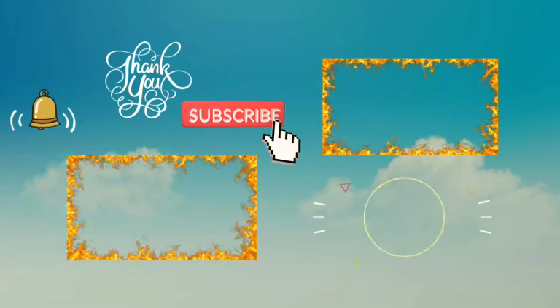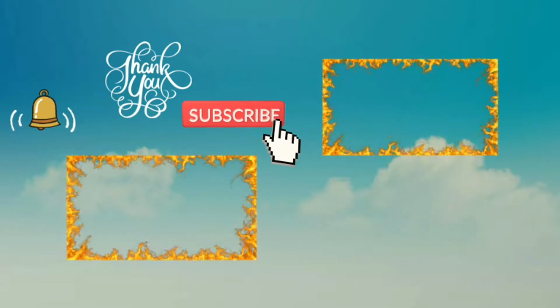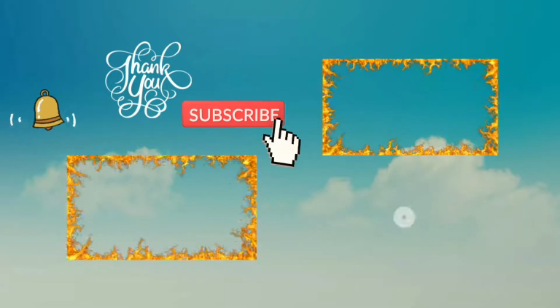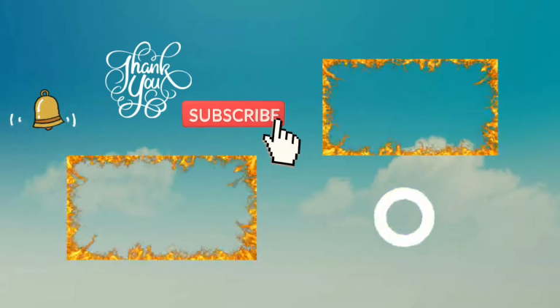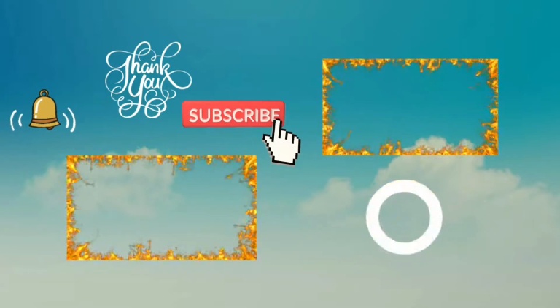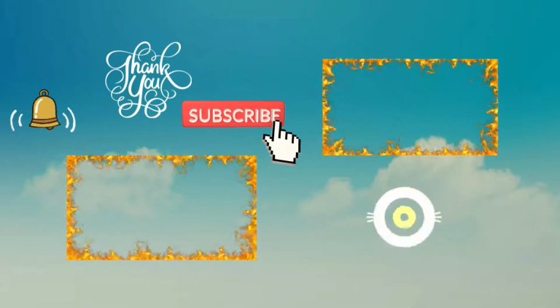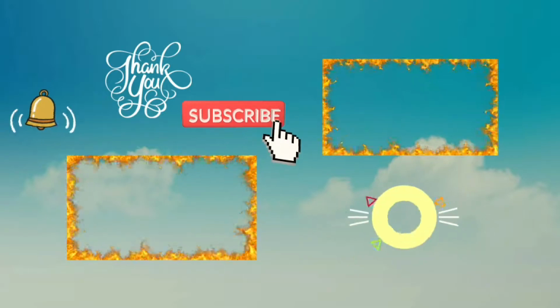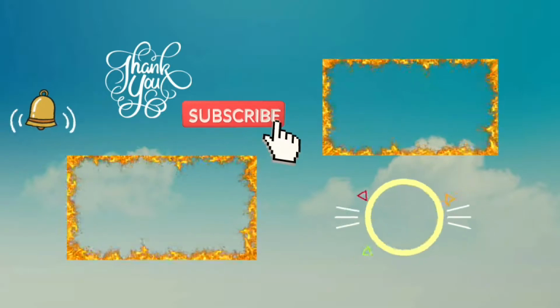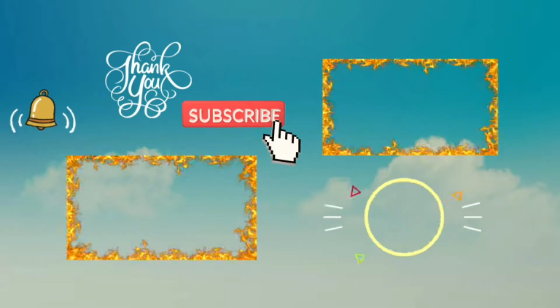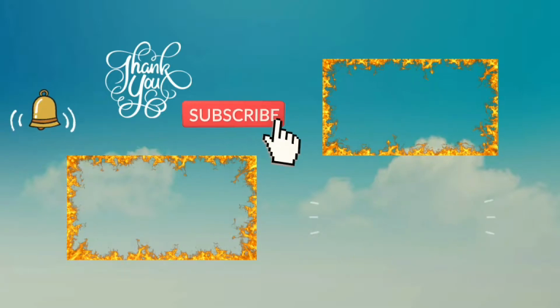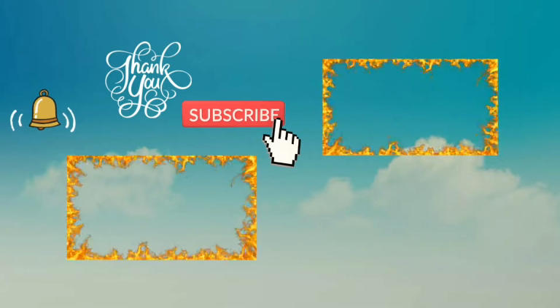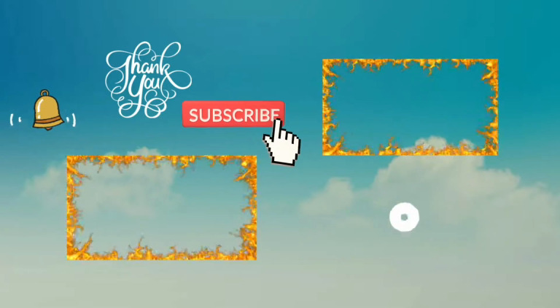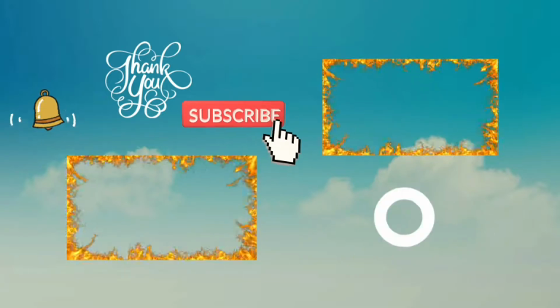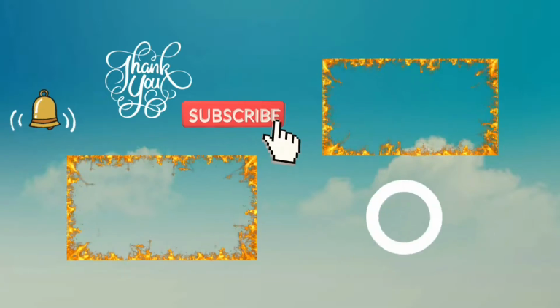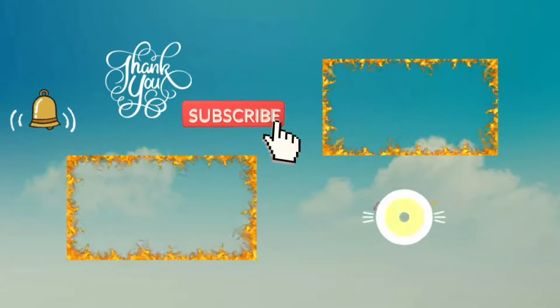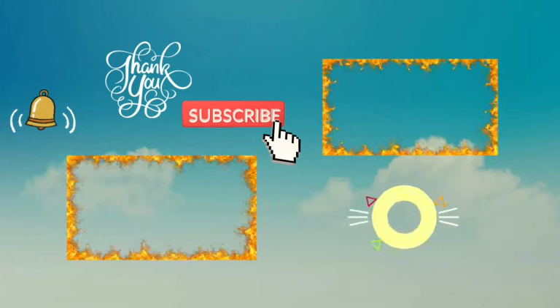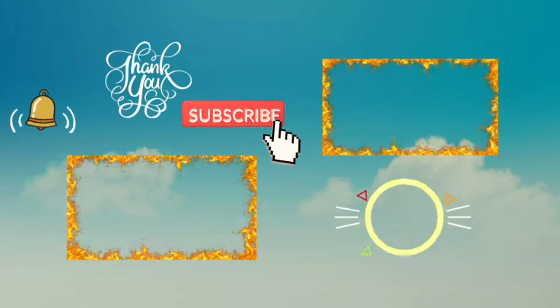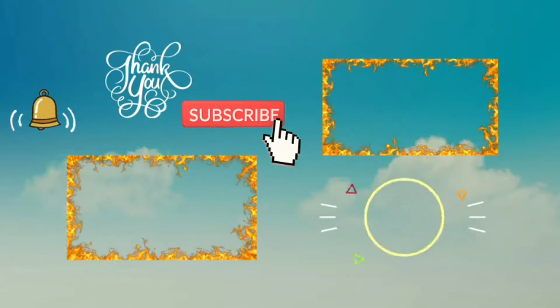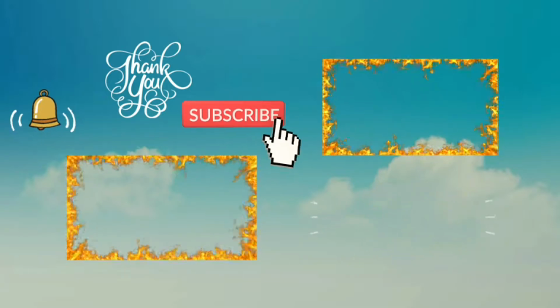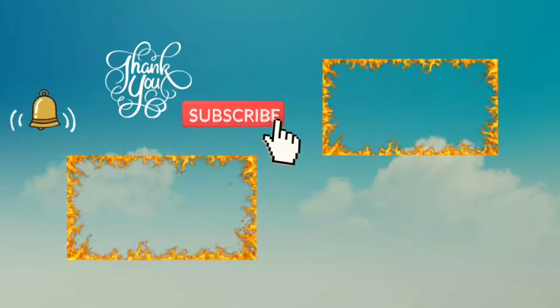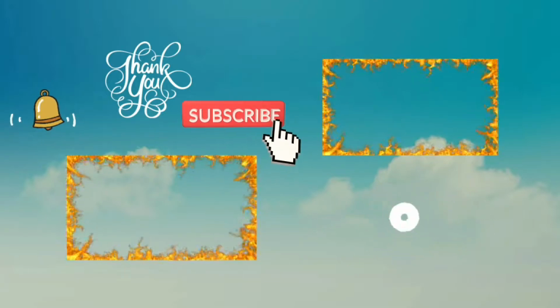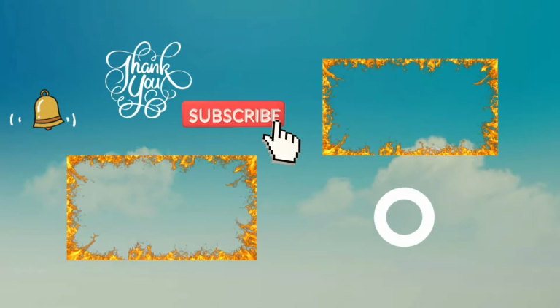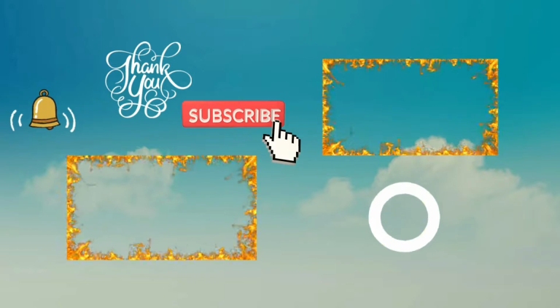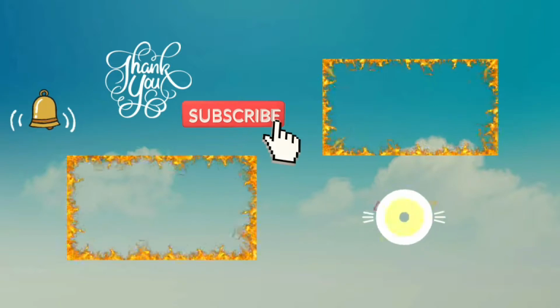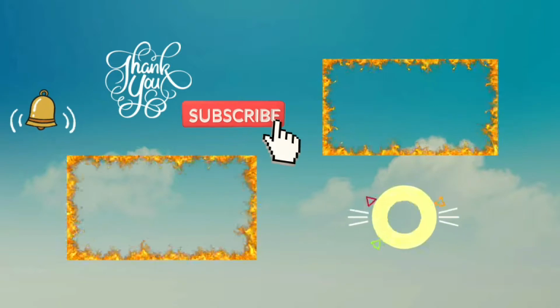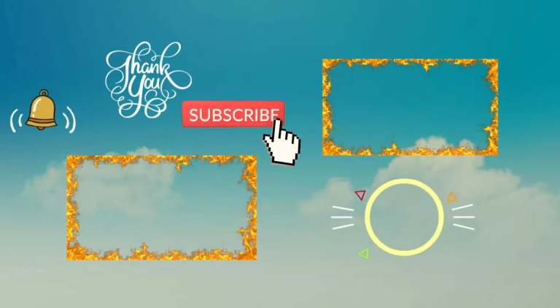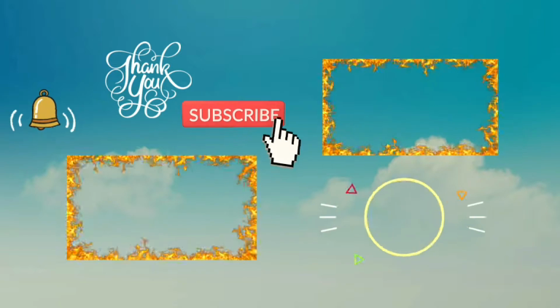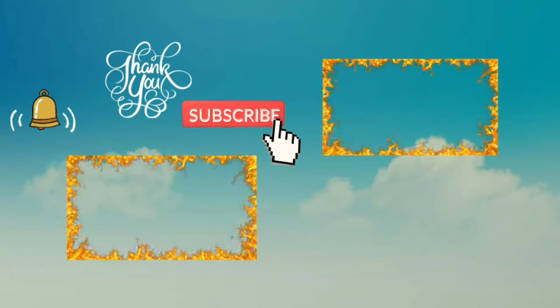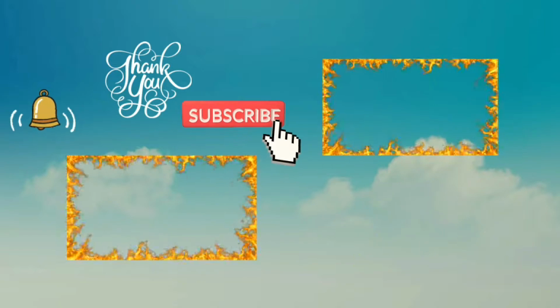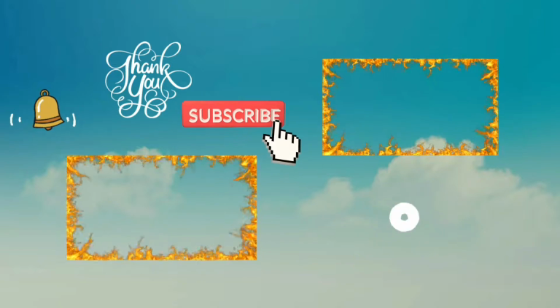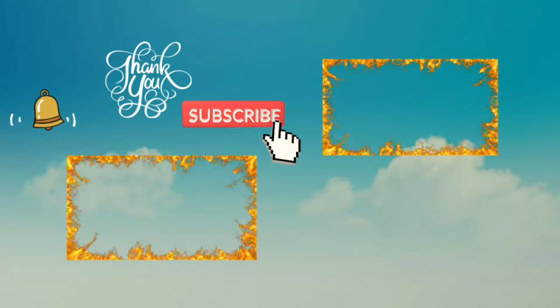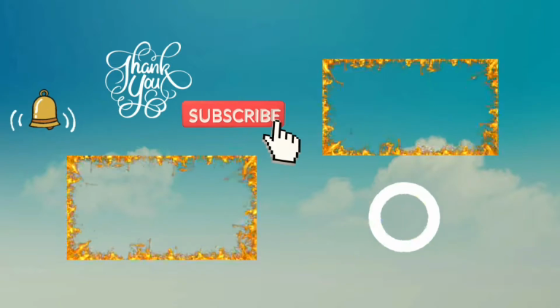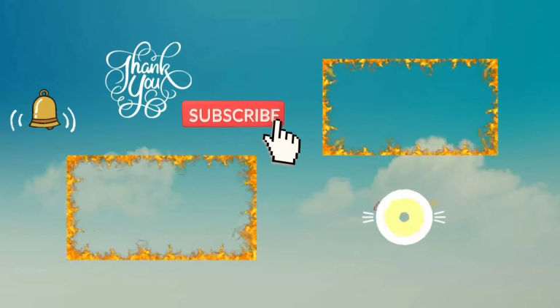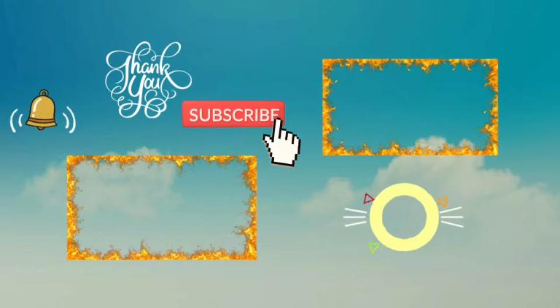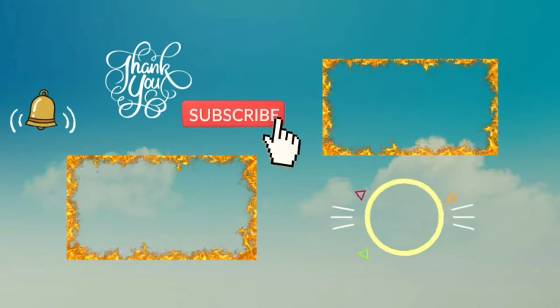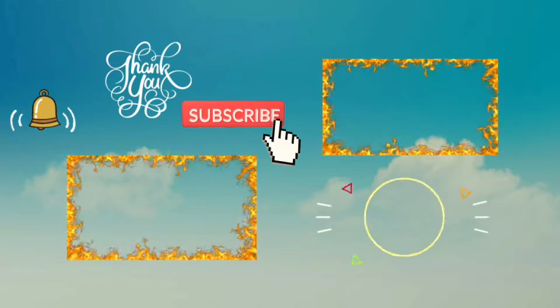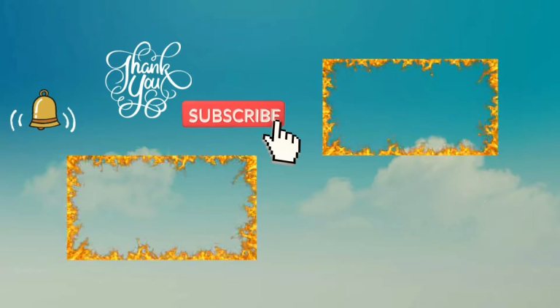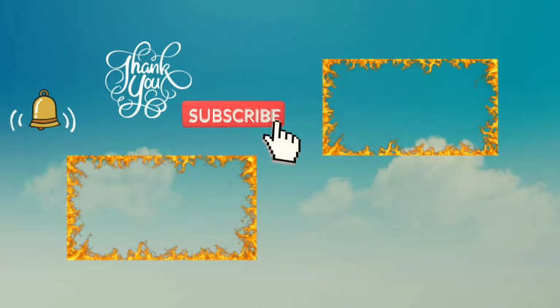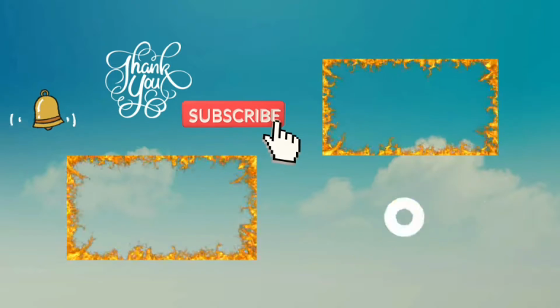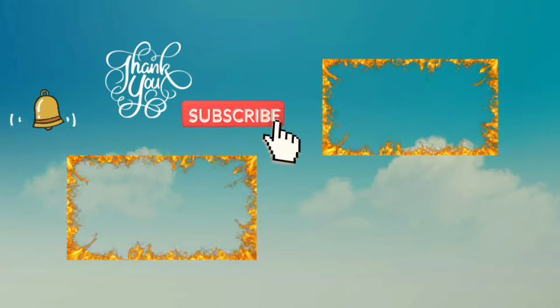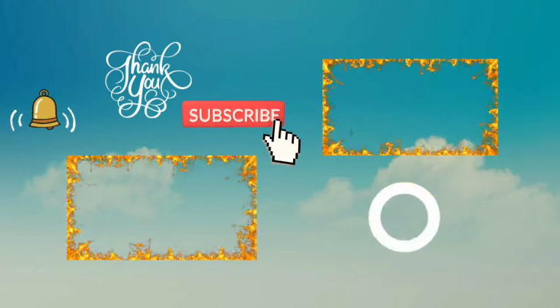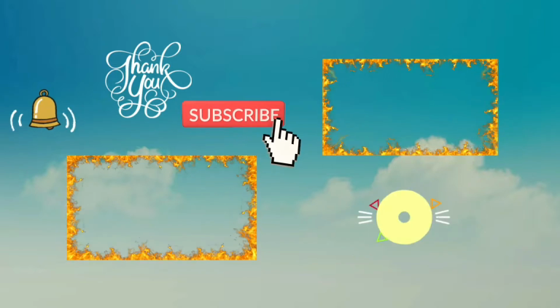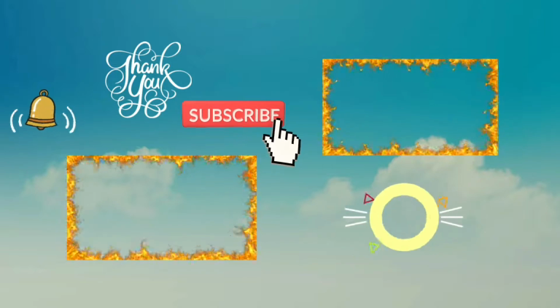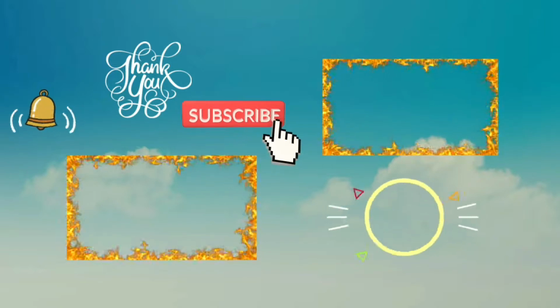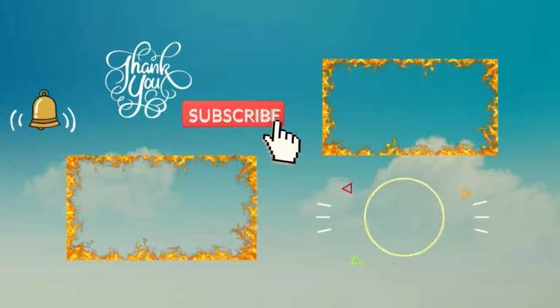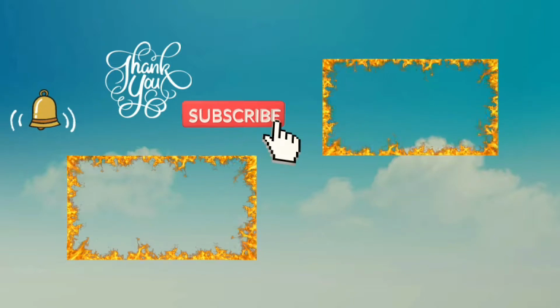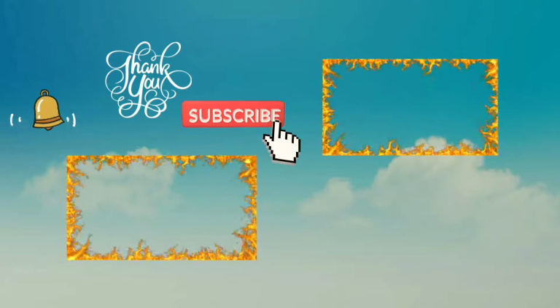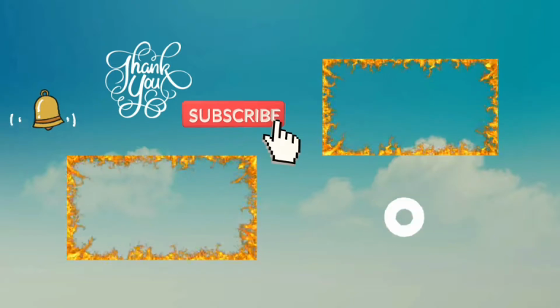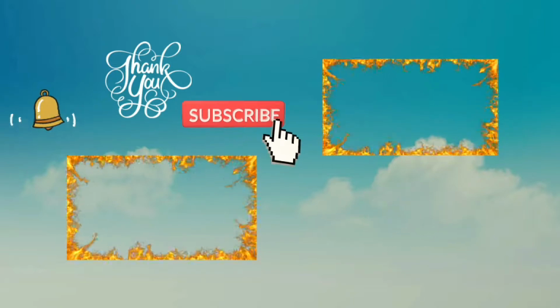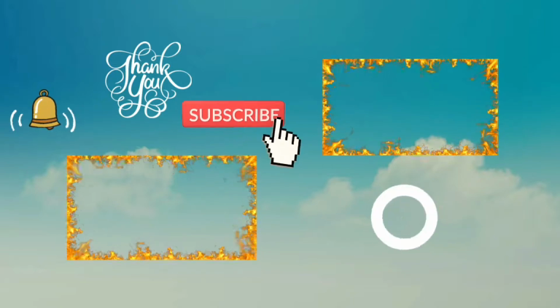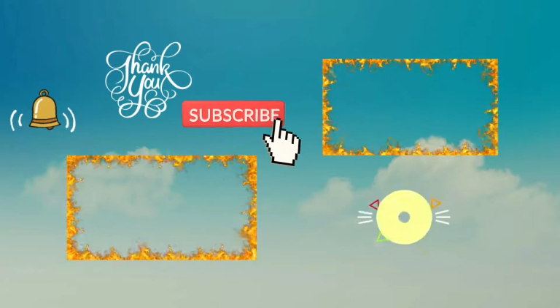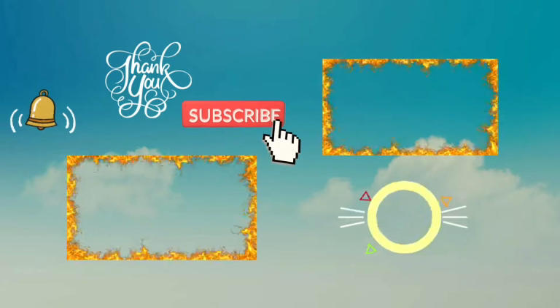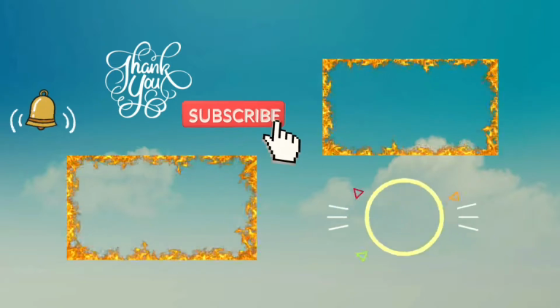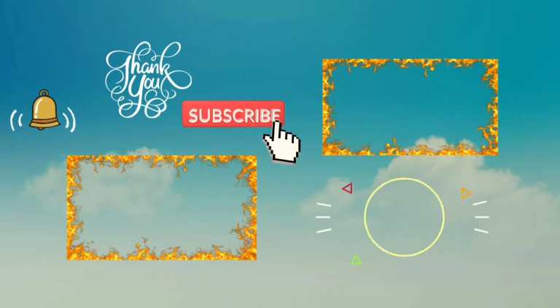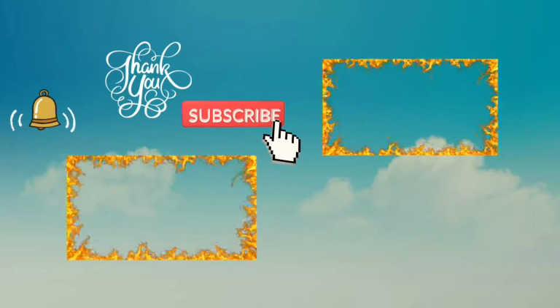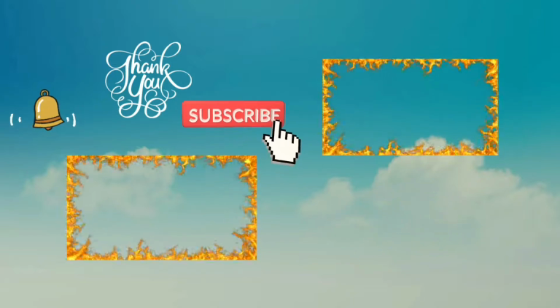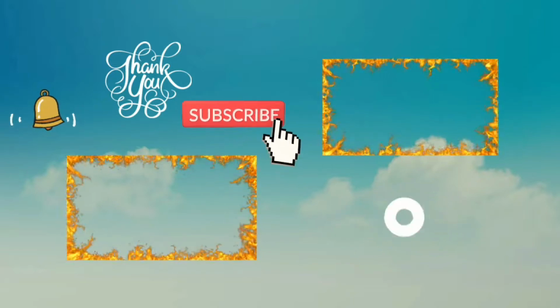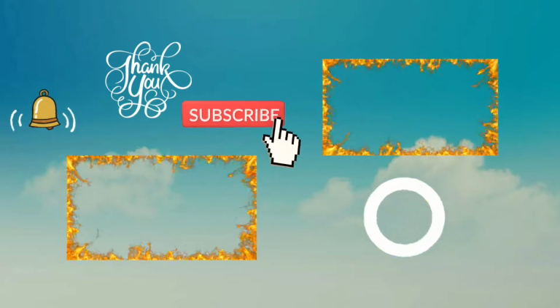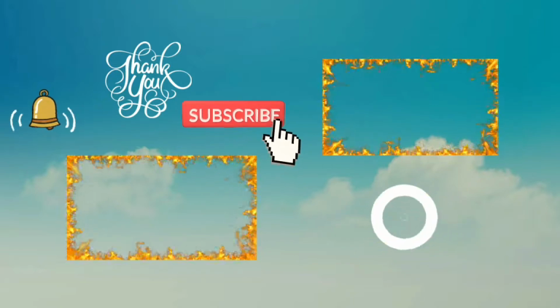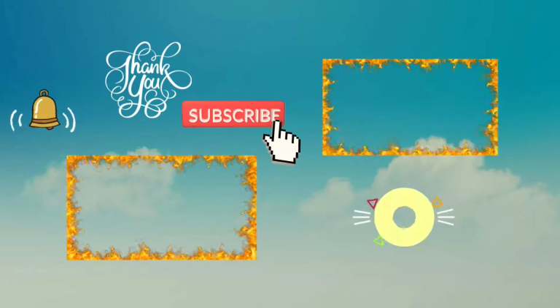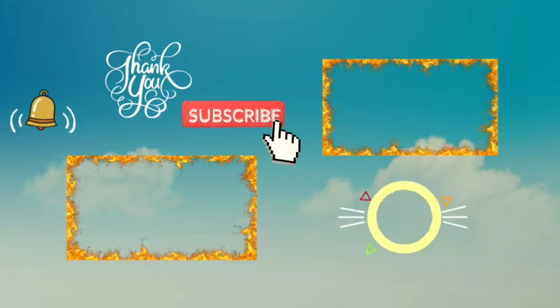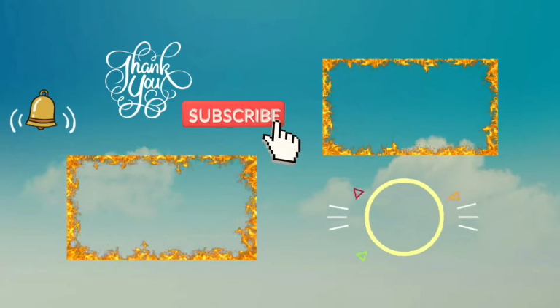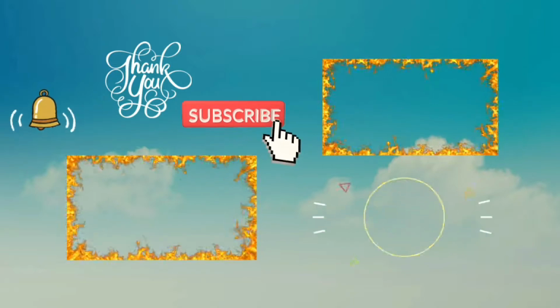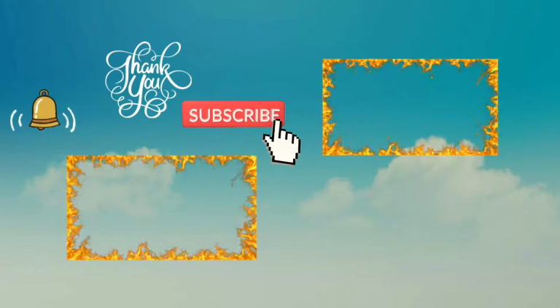Thank you for joining us. We'll see you next time.